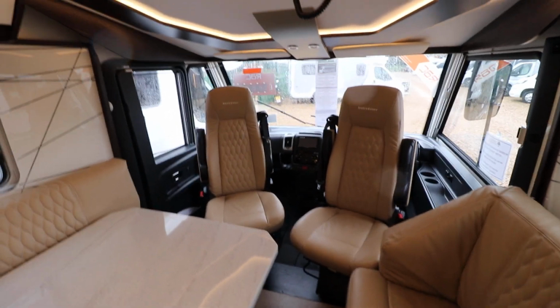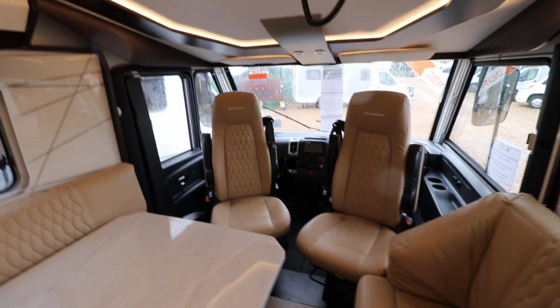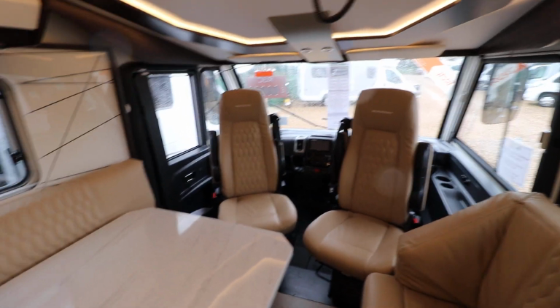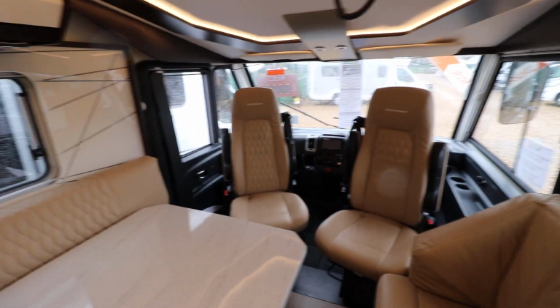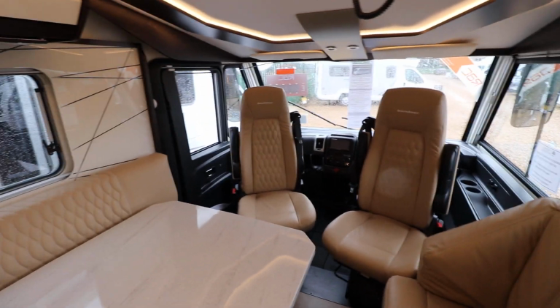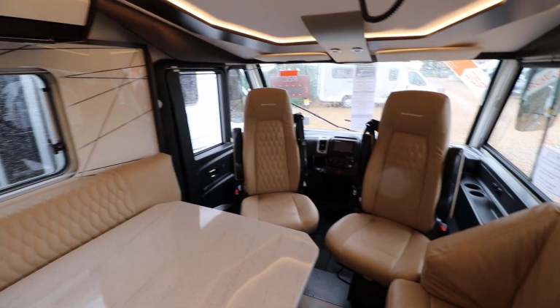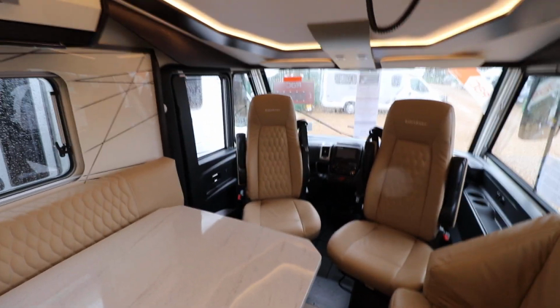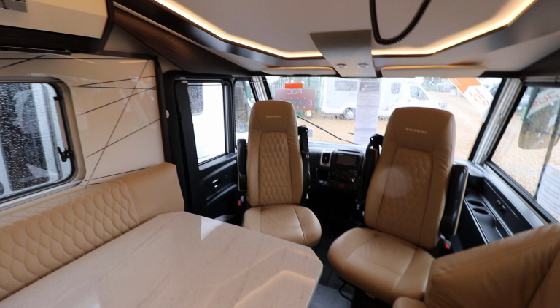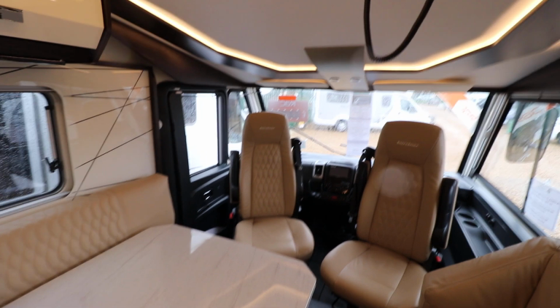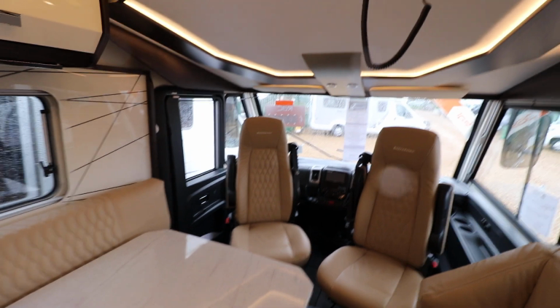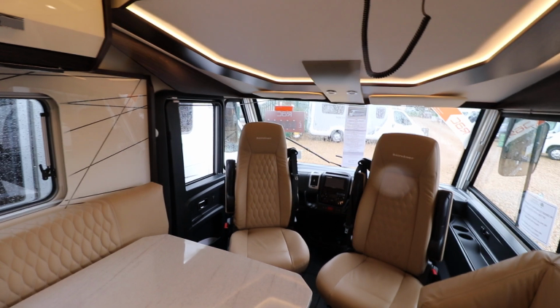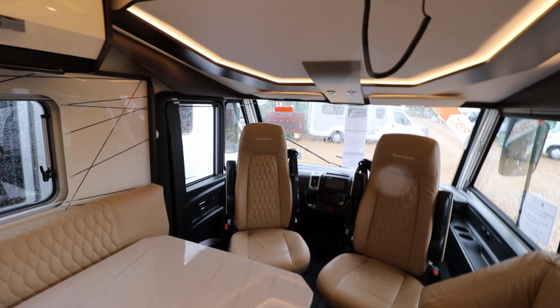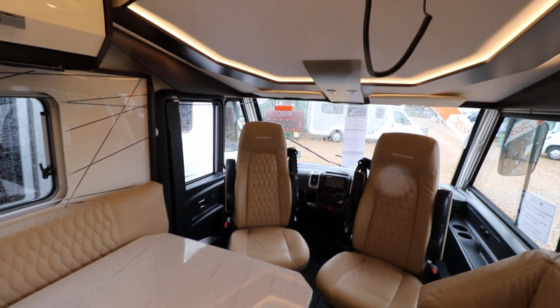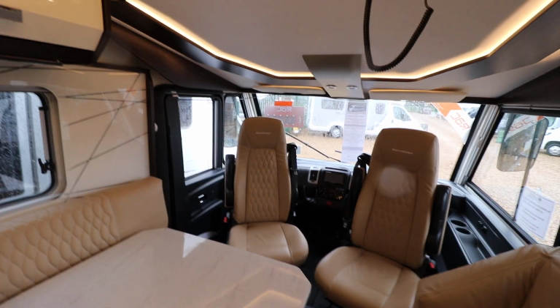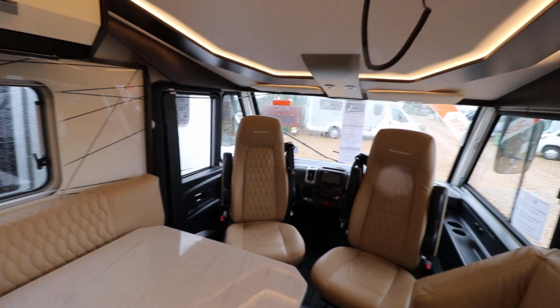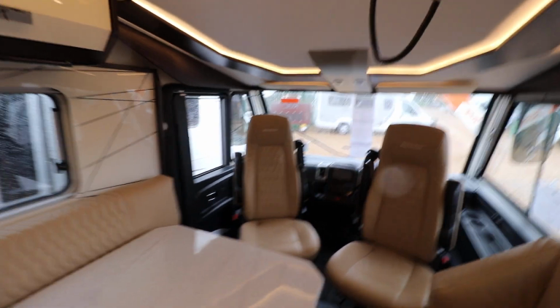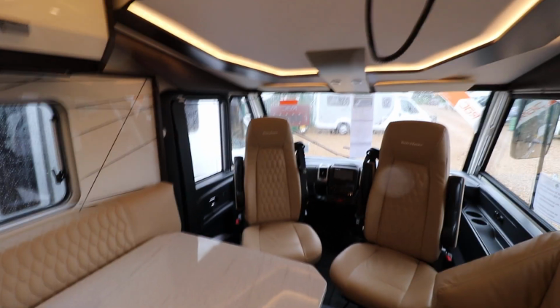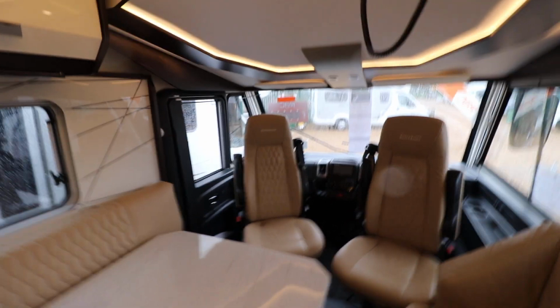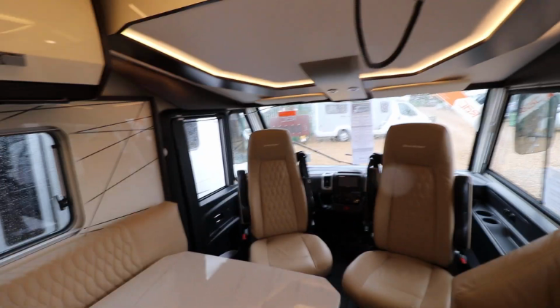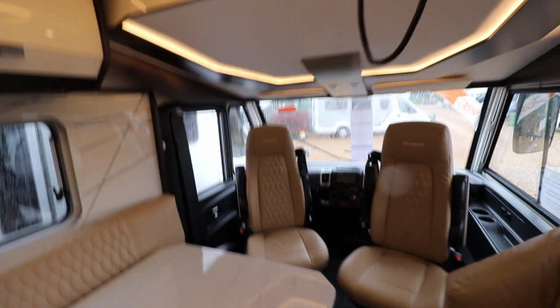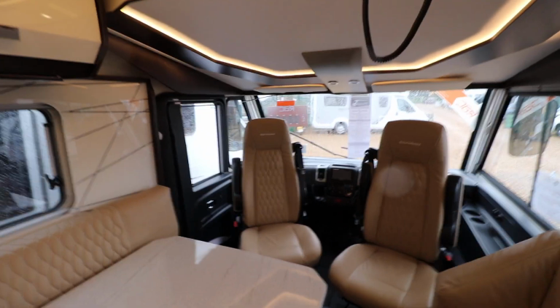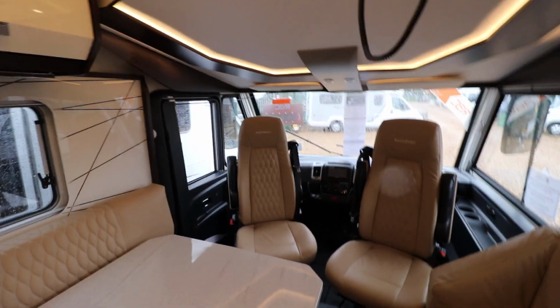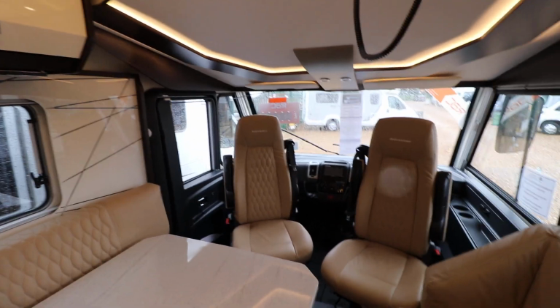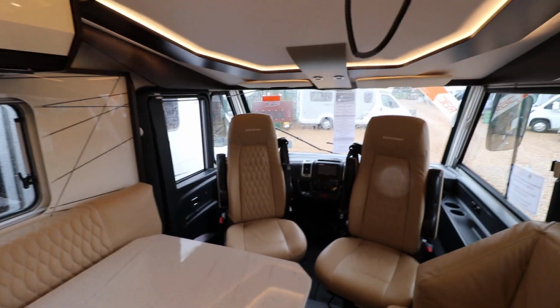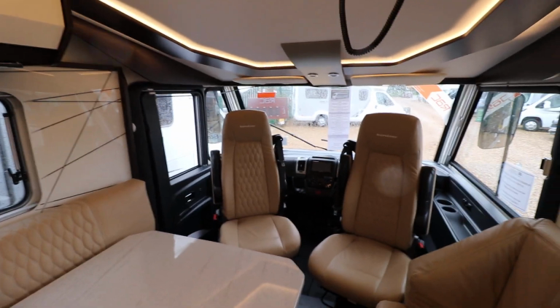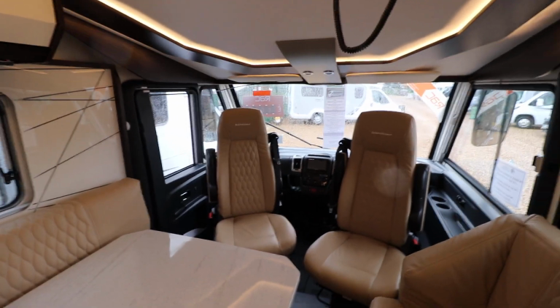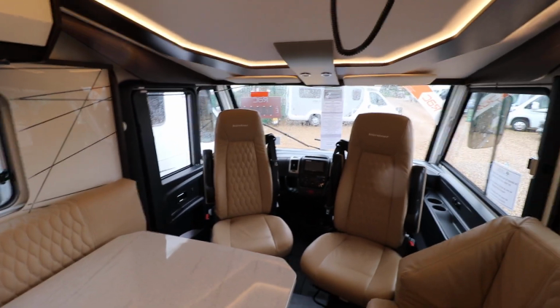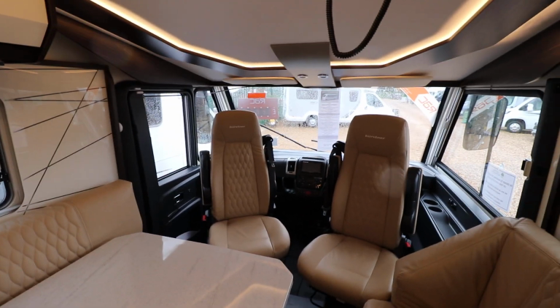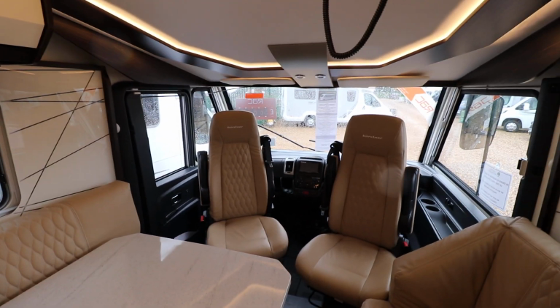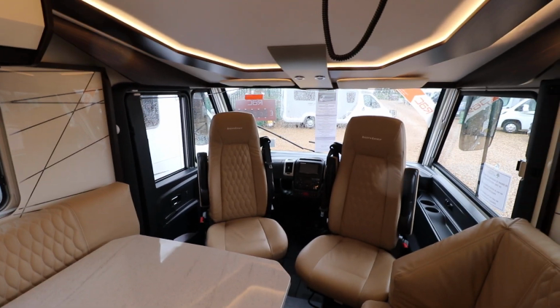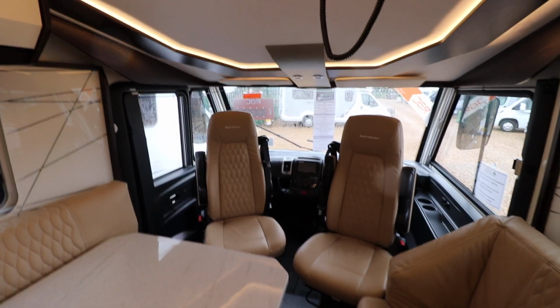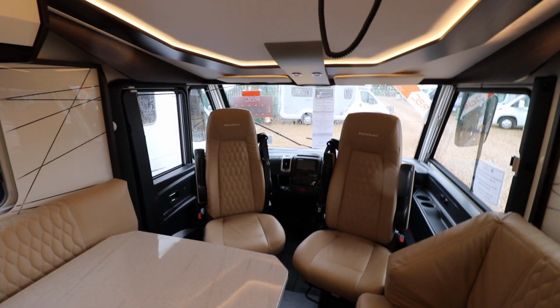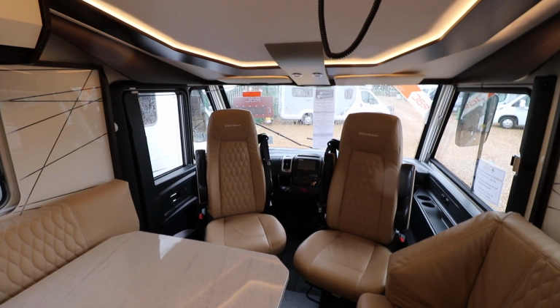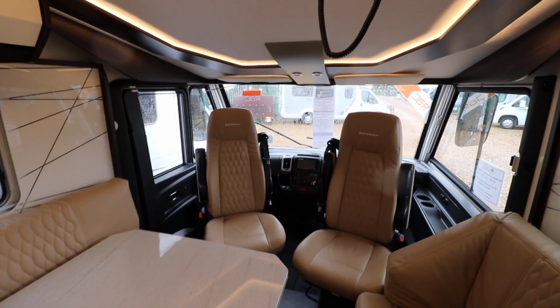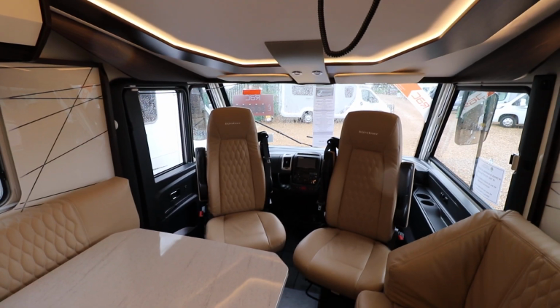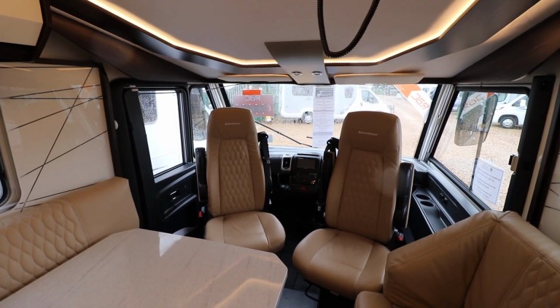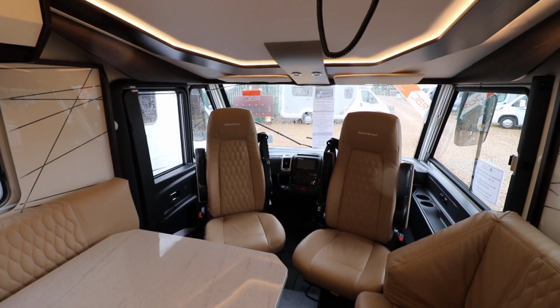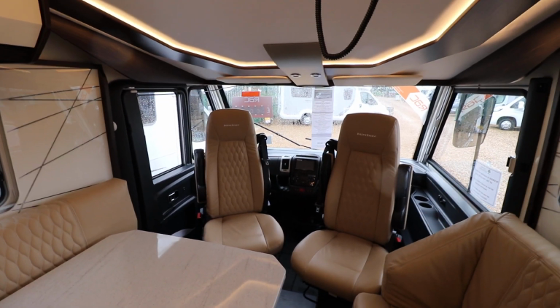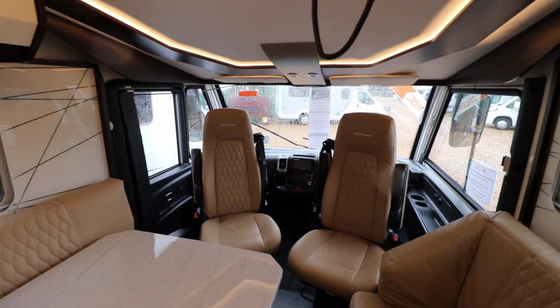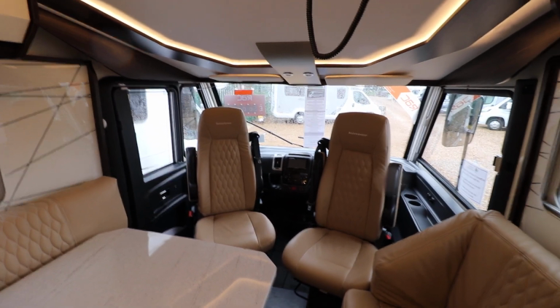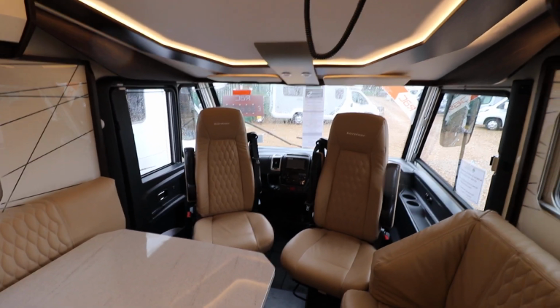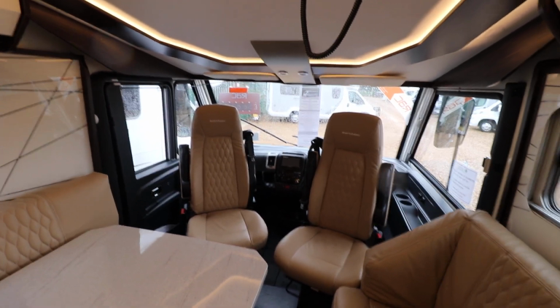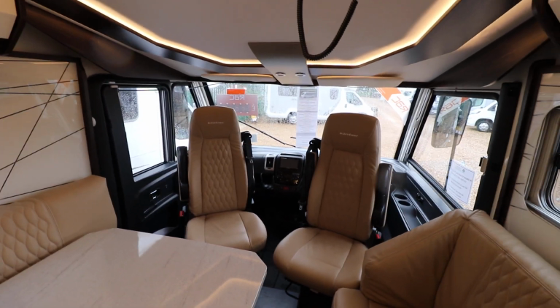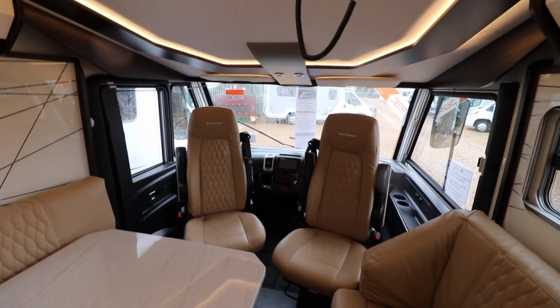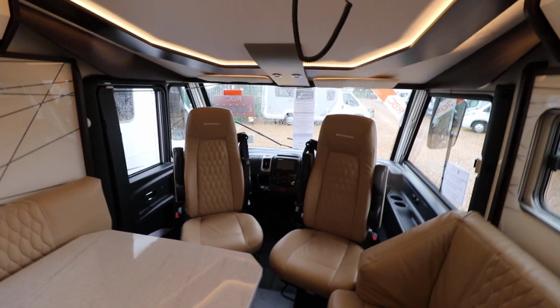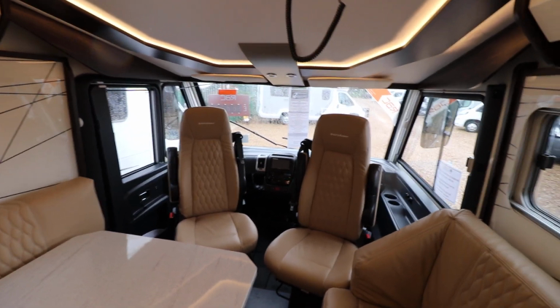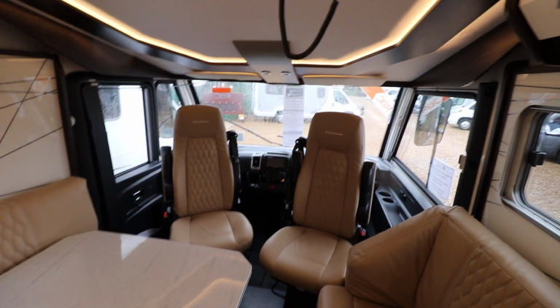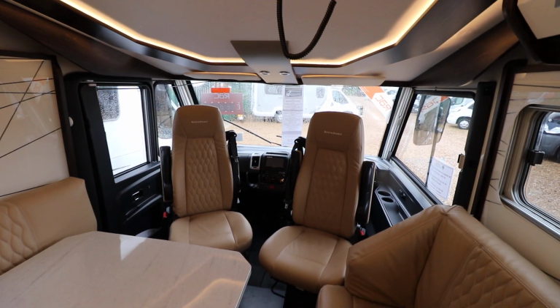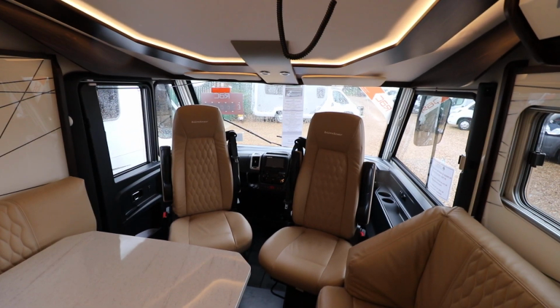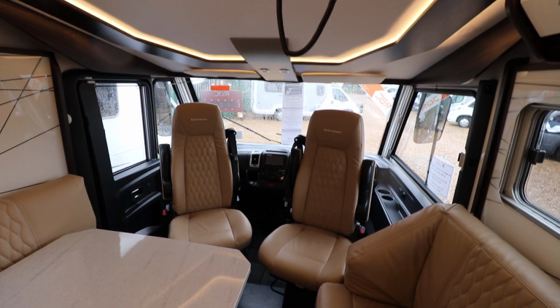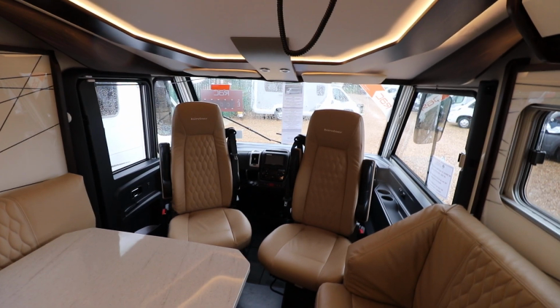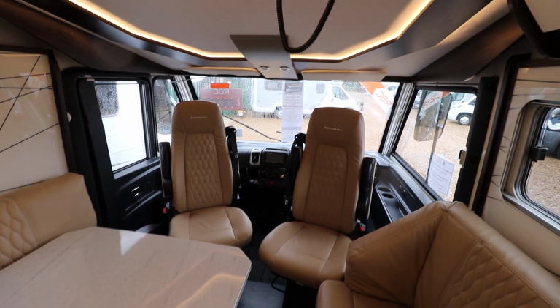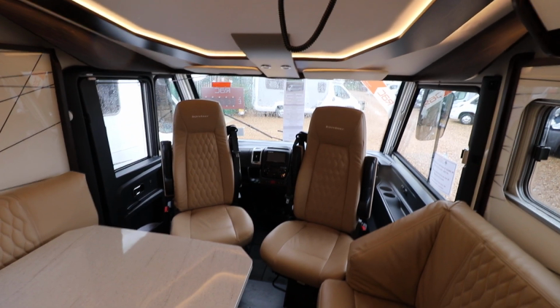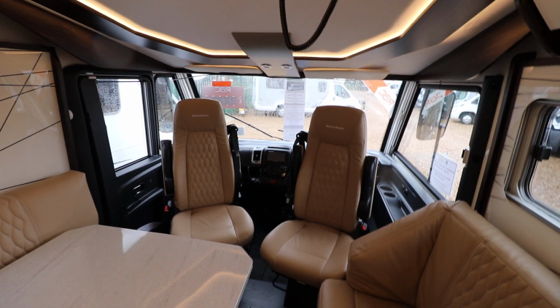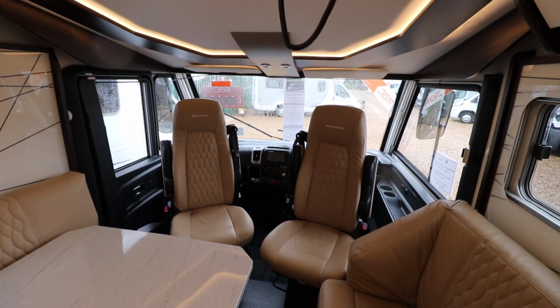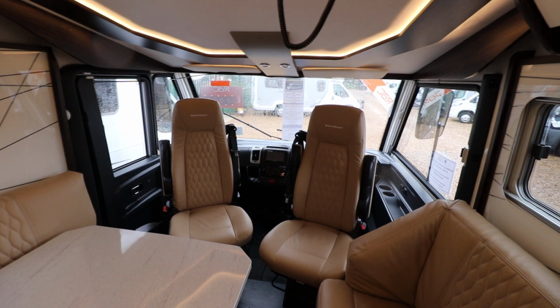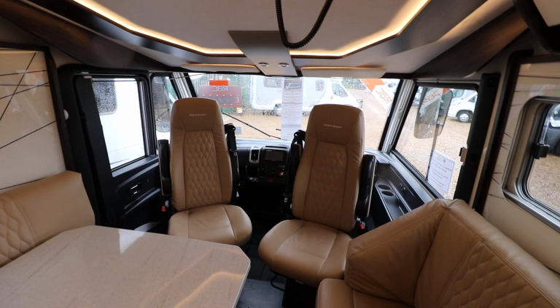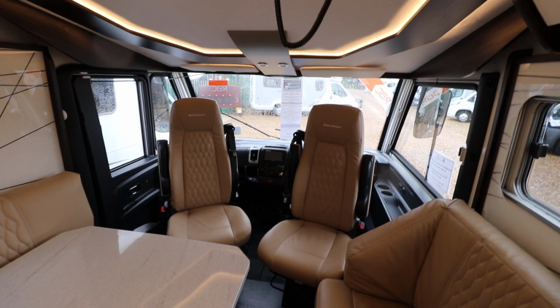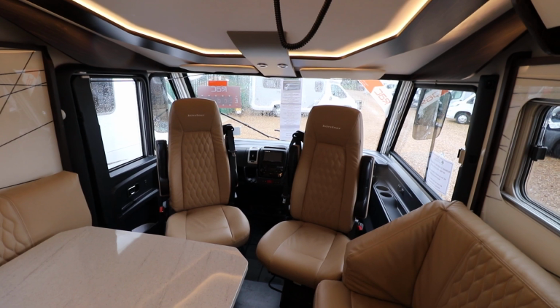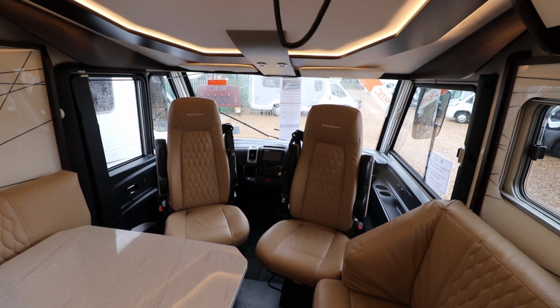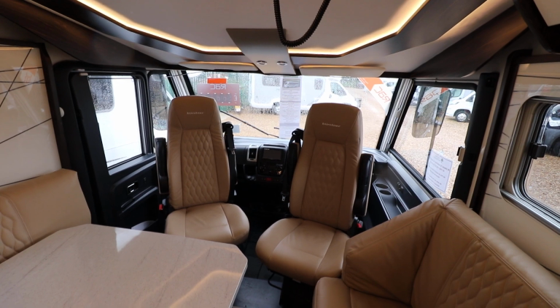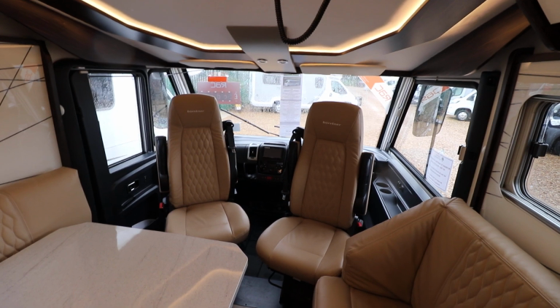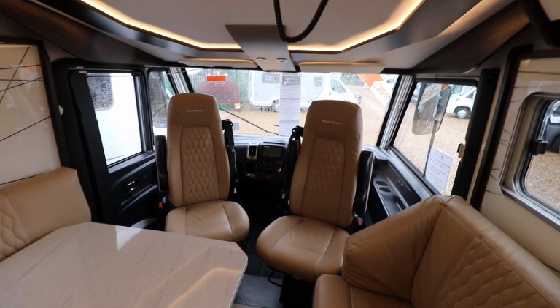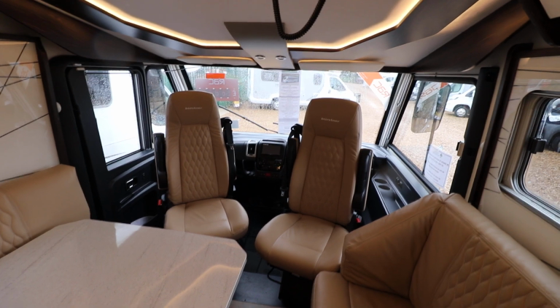So if you're interested in viewing this motorhome, please contact us on 0115 930 3140.